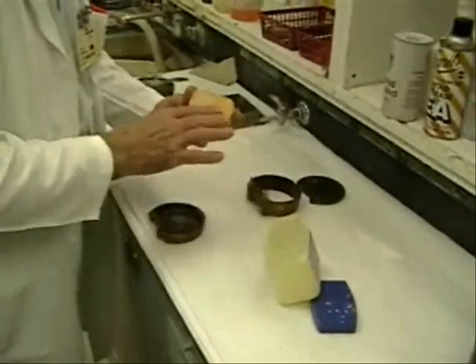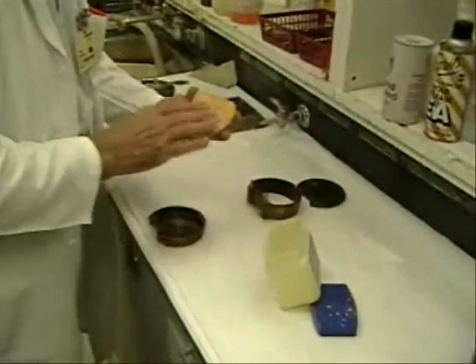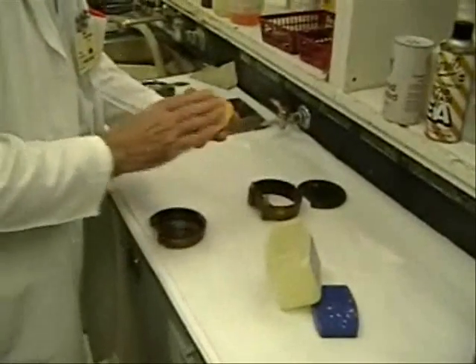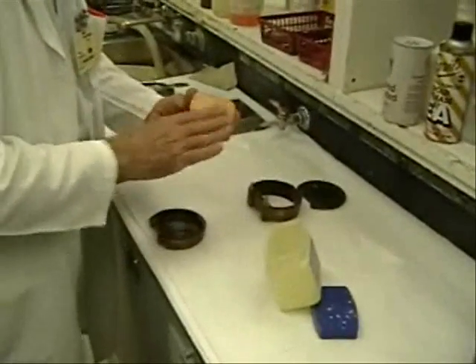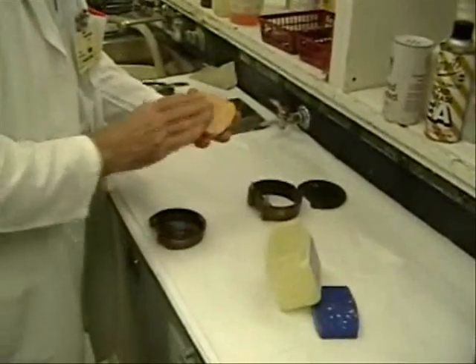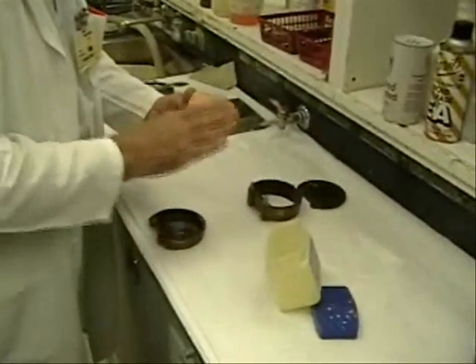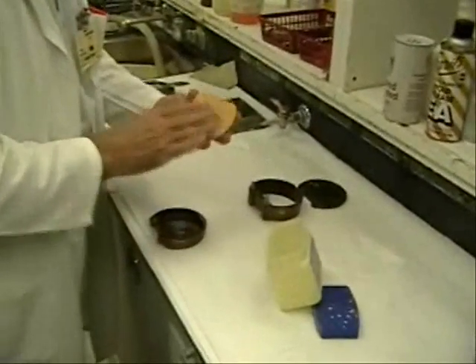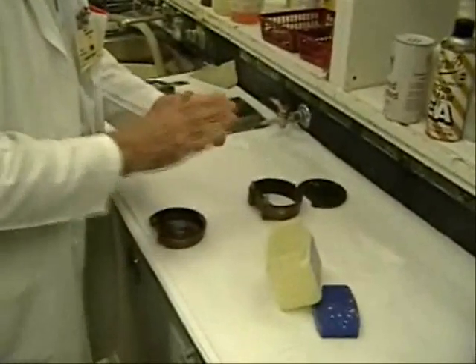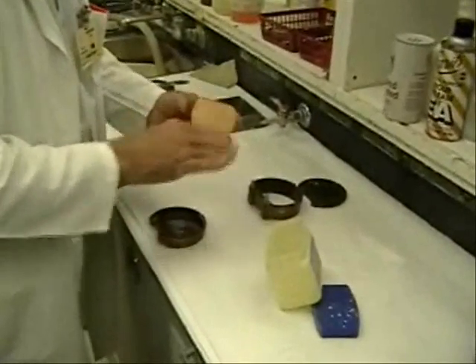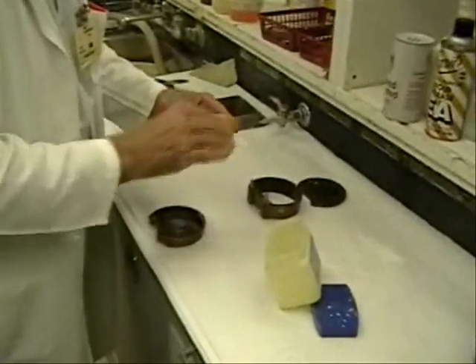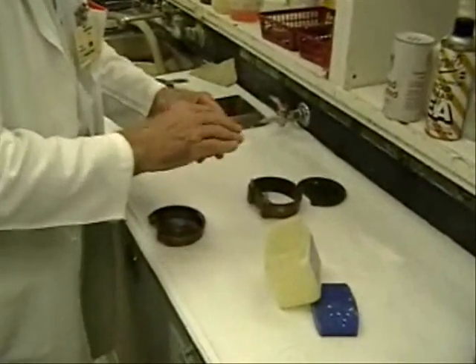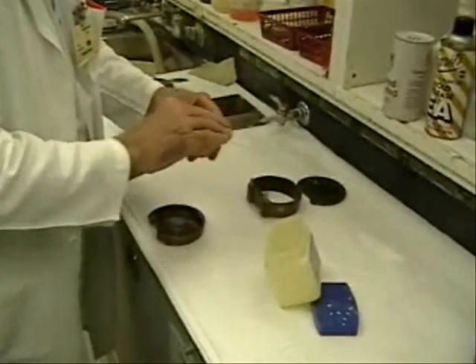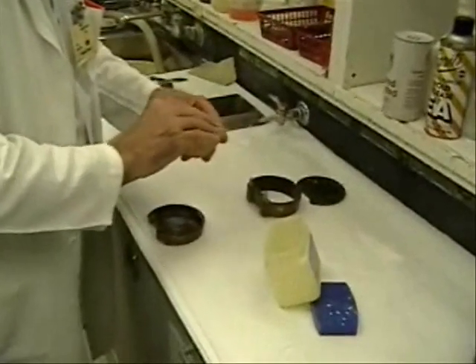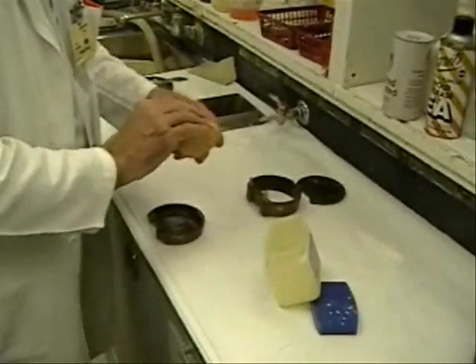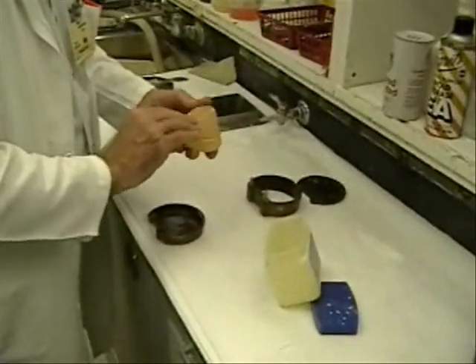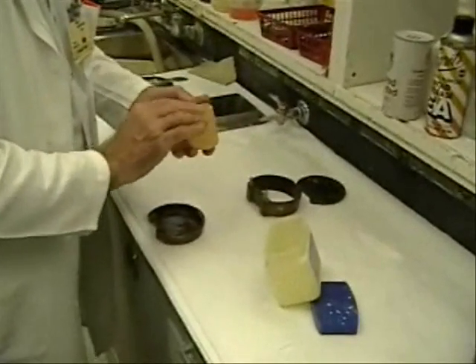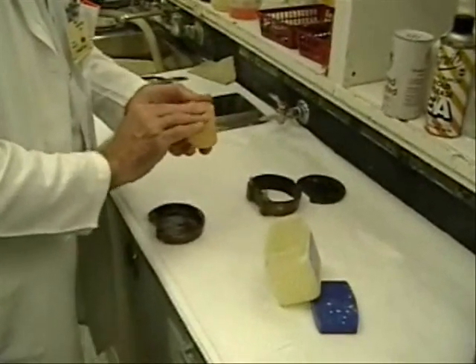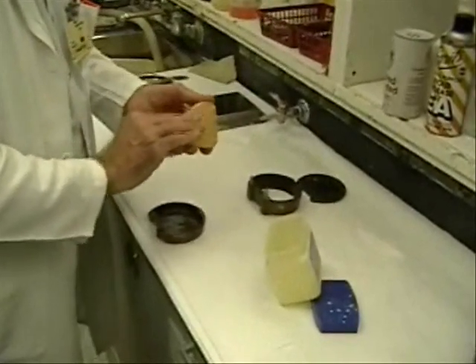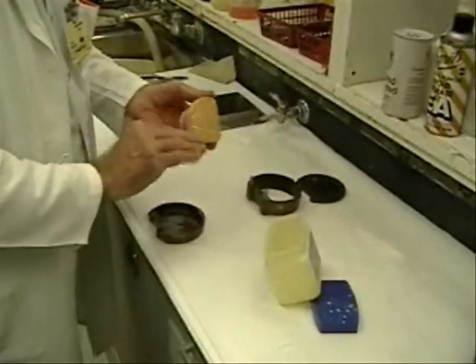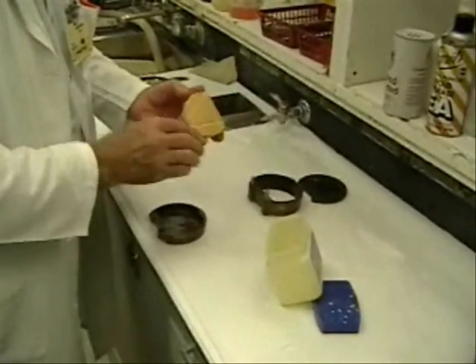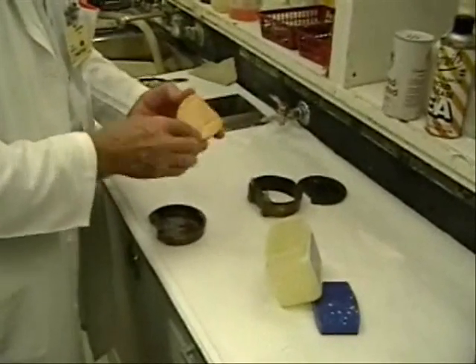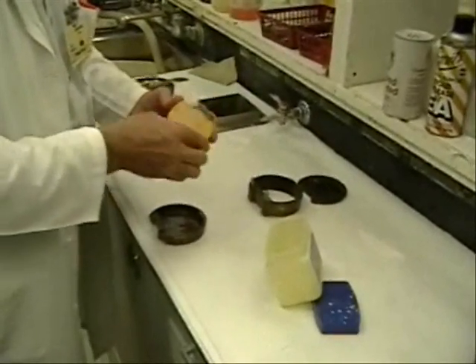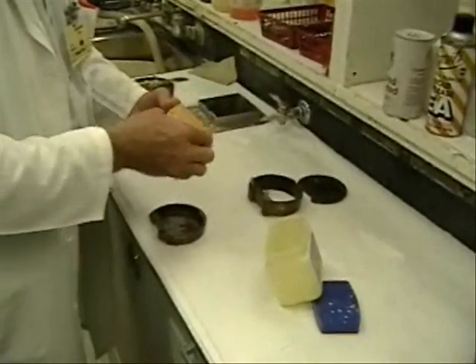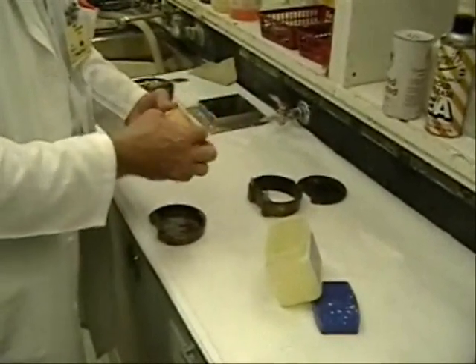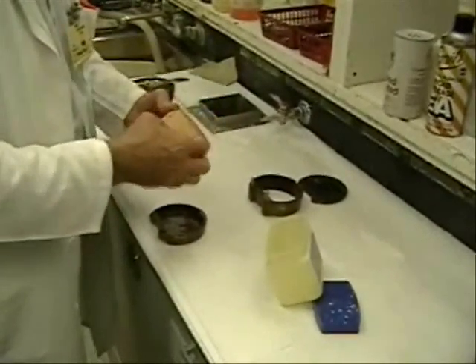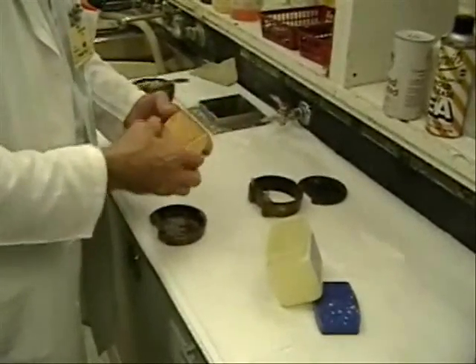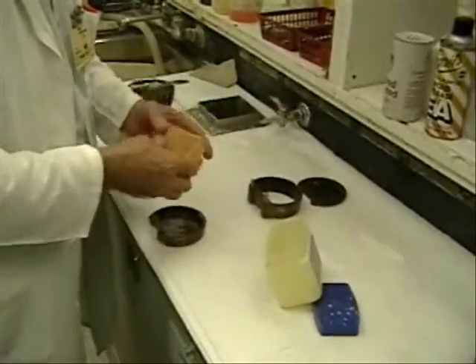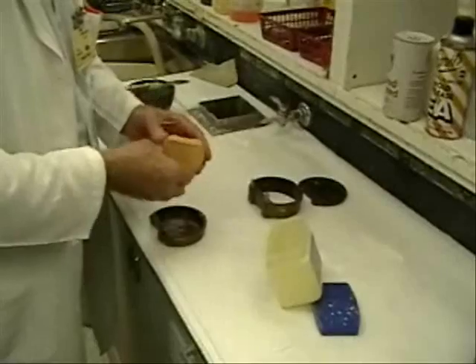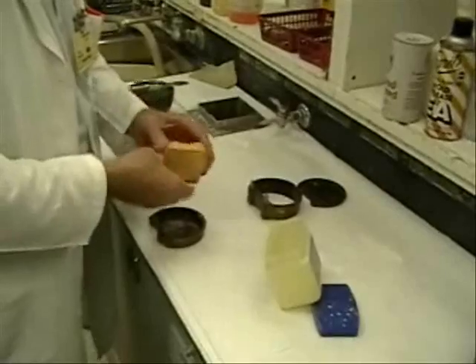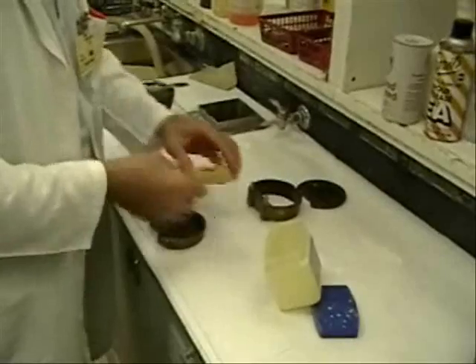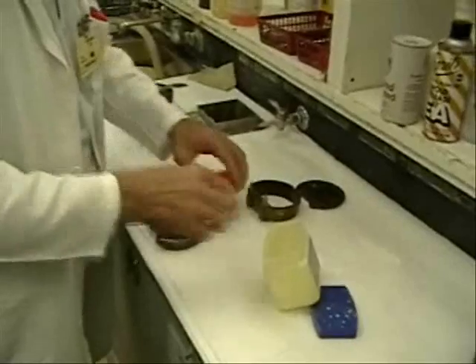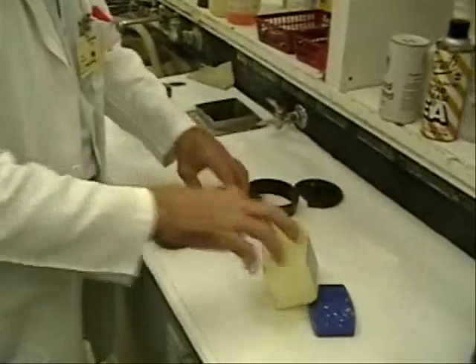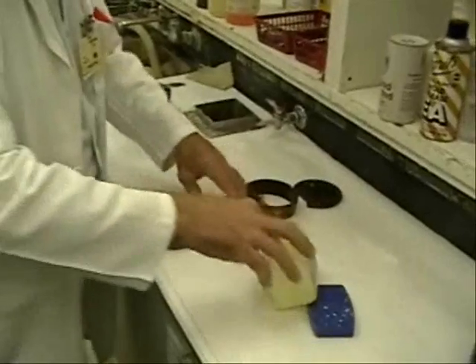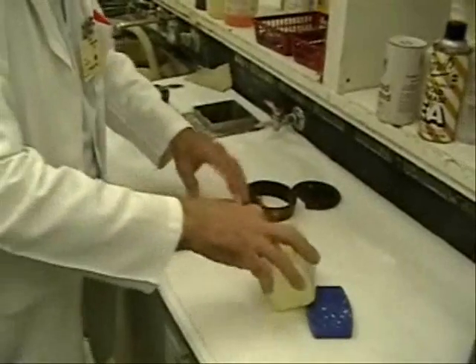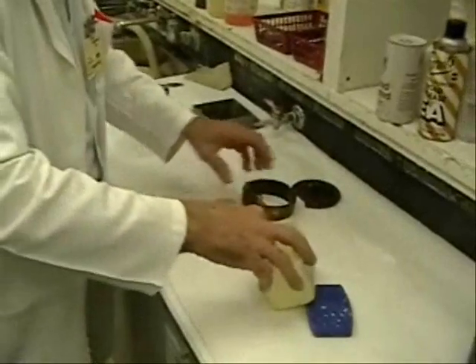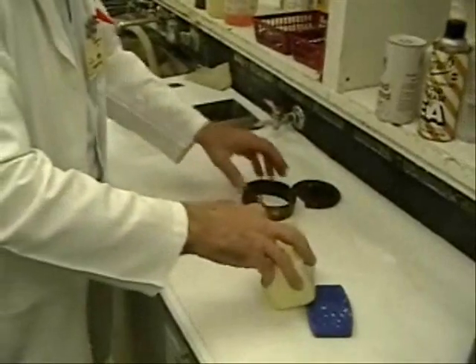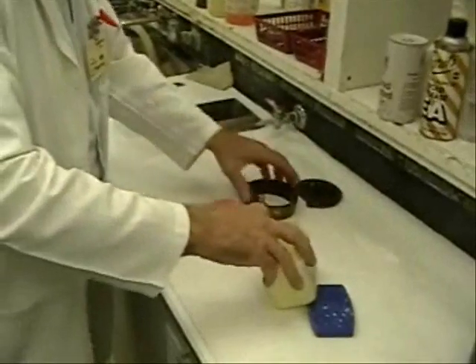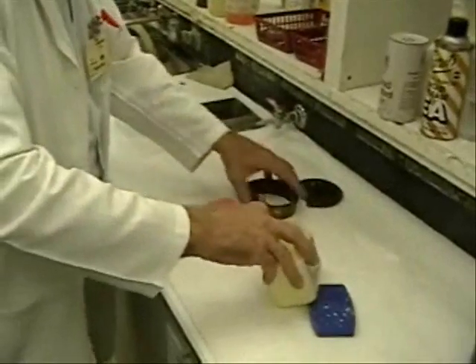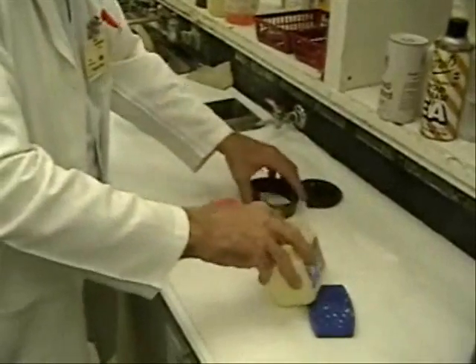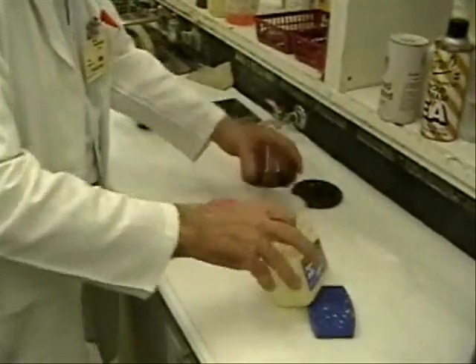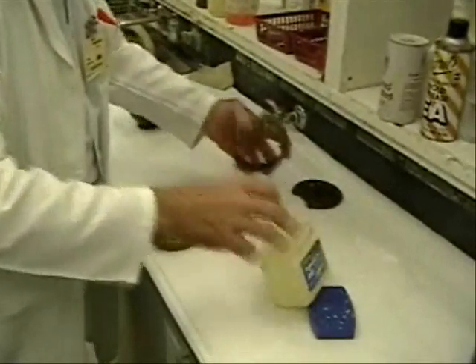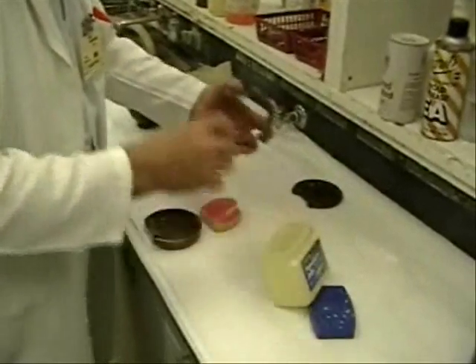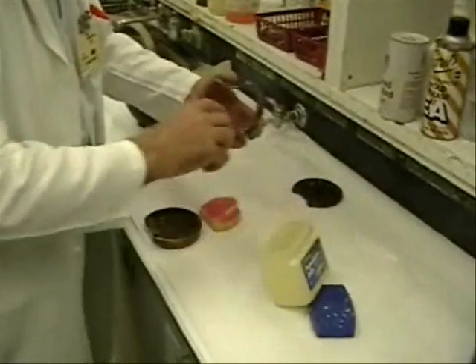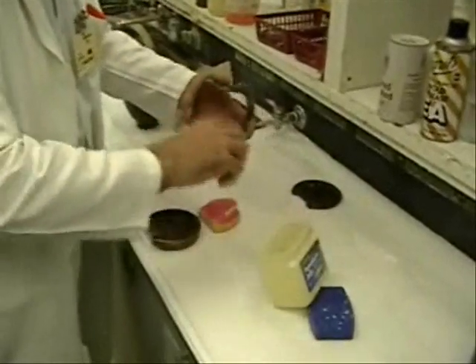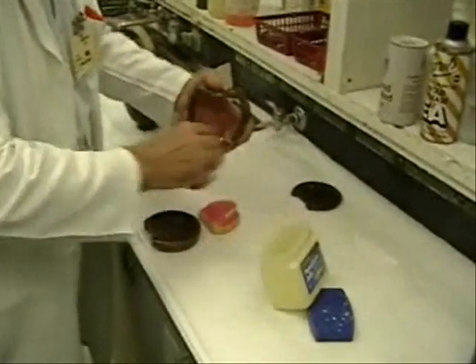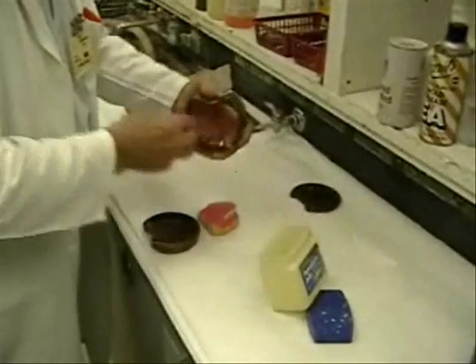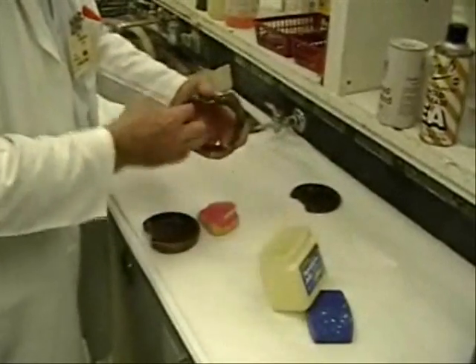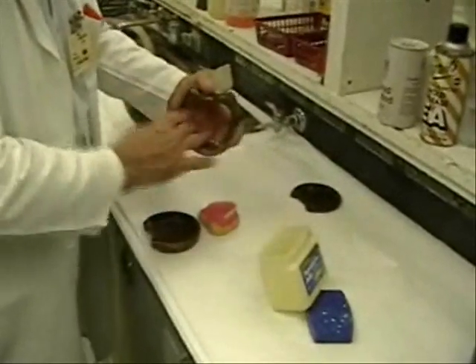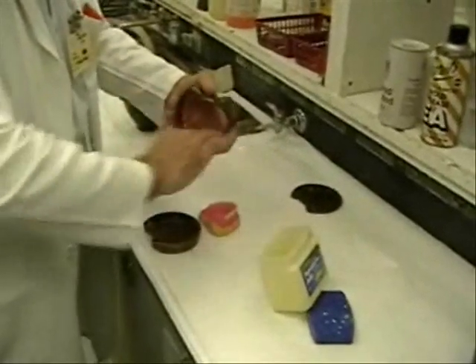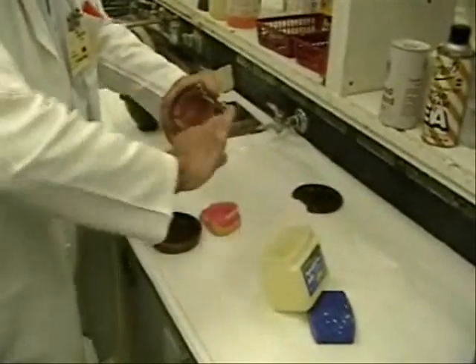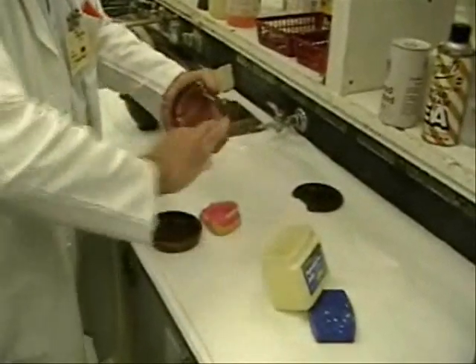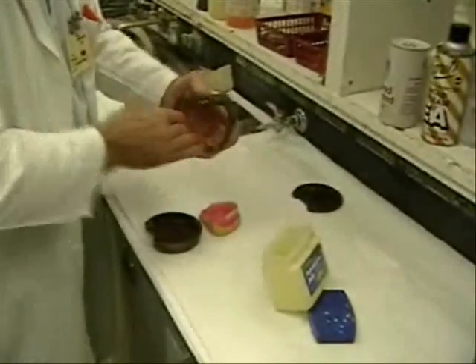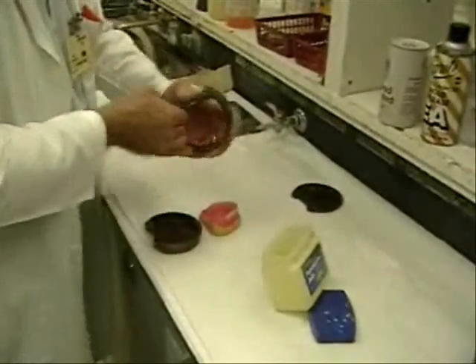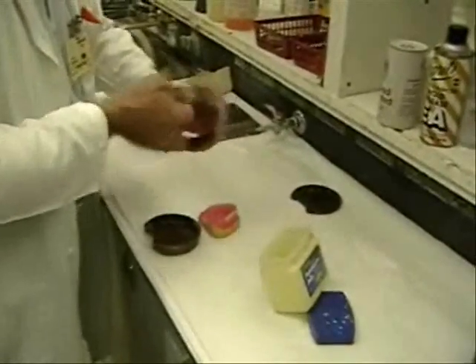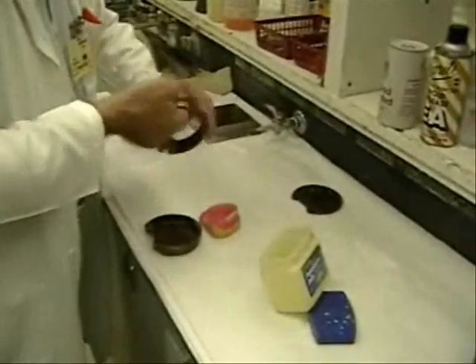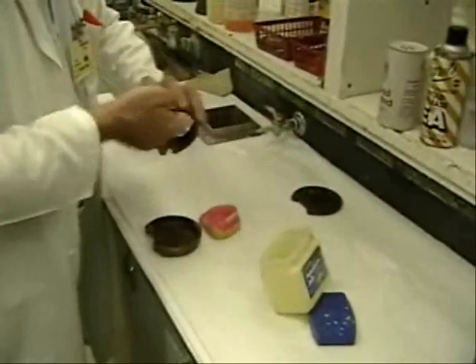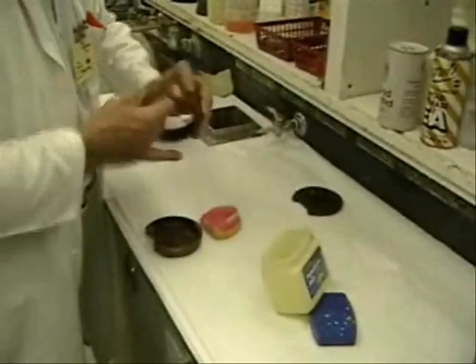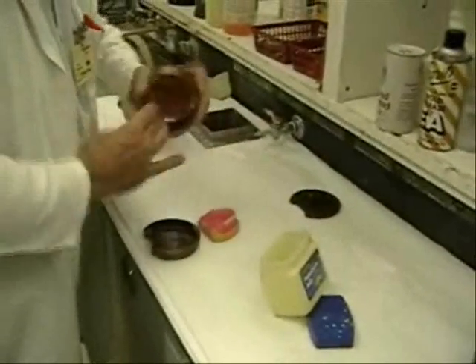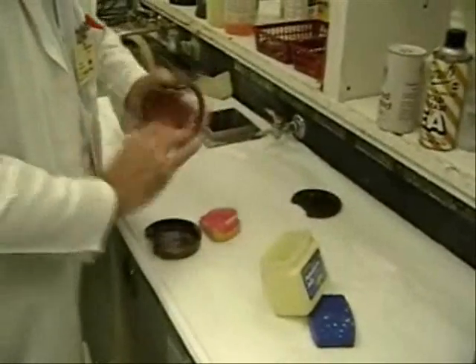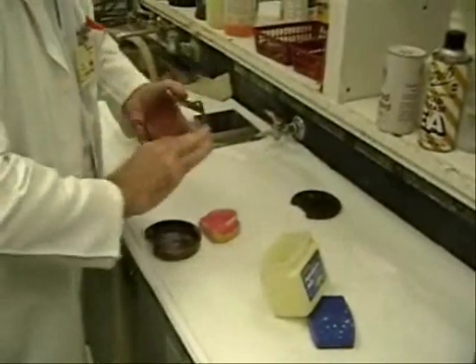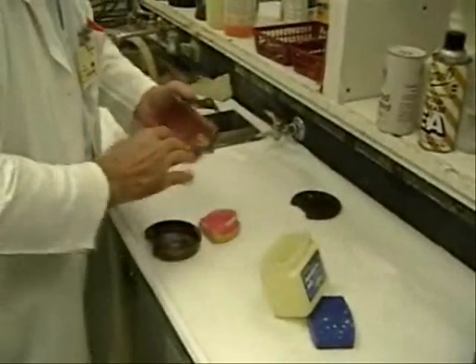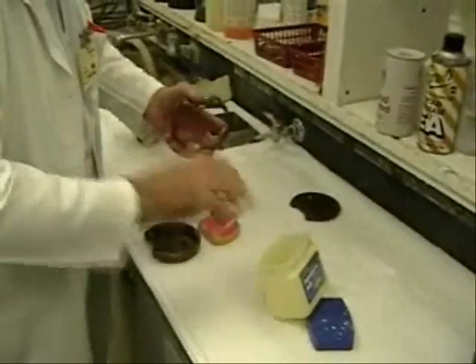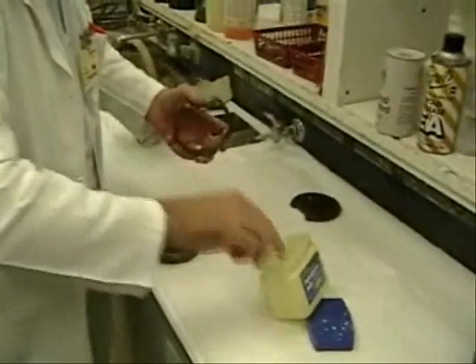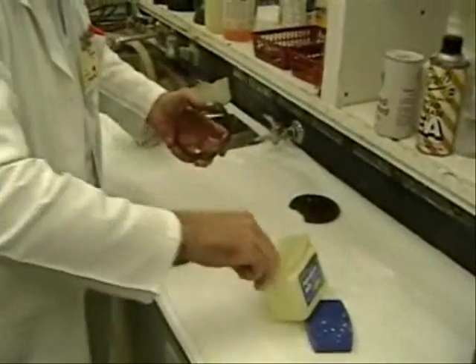The trial dentures are removed from the articulator and prepared for flasking. The process of flasking will create a split mold.